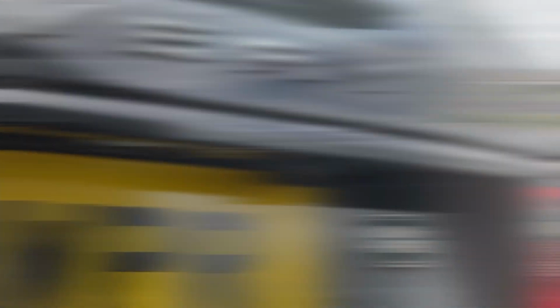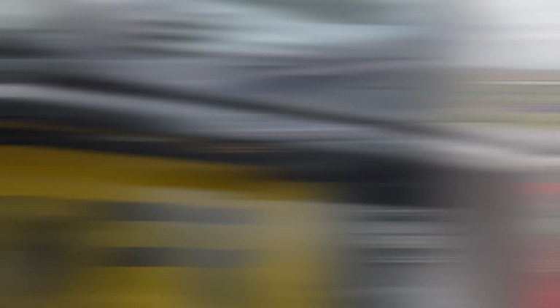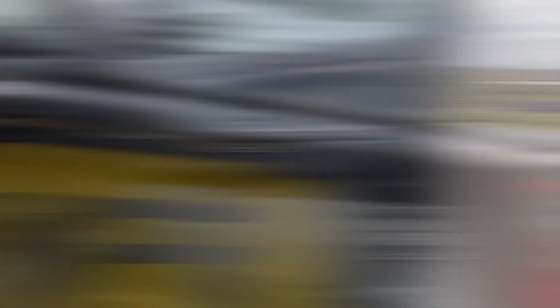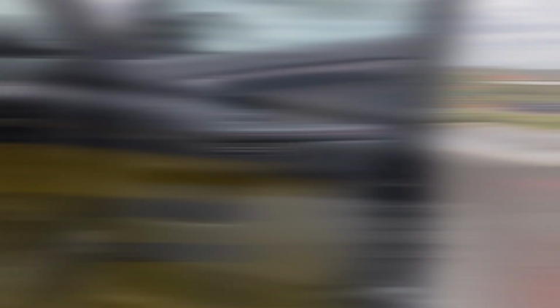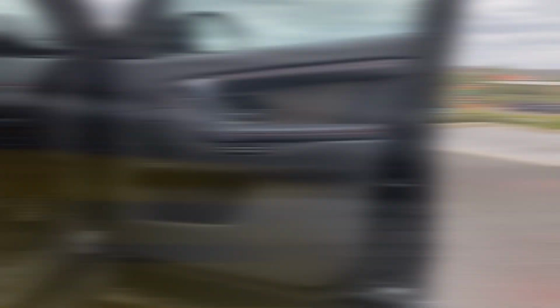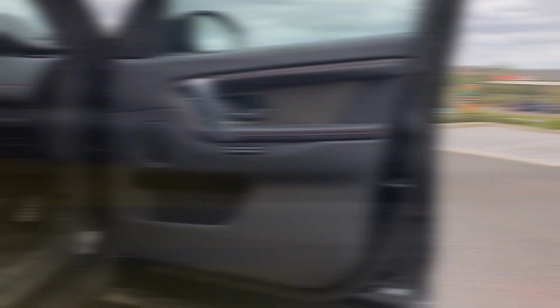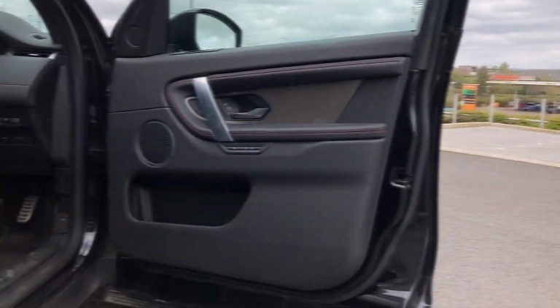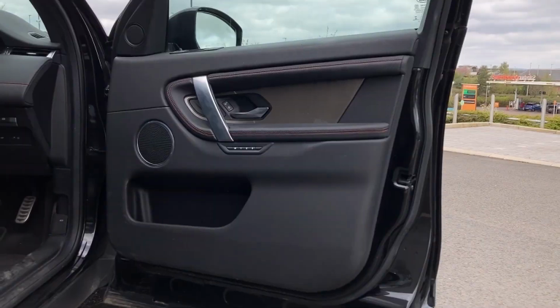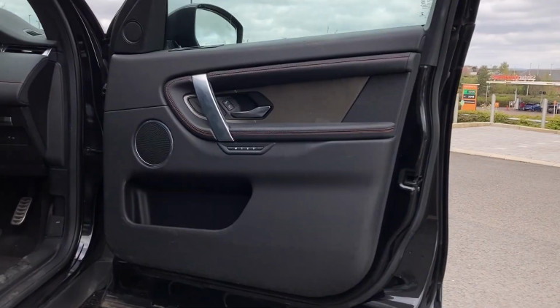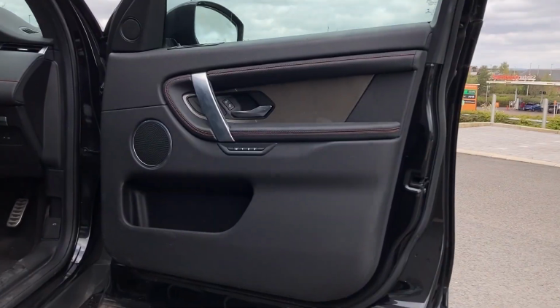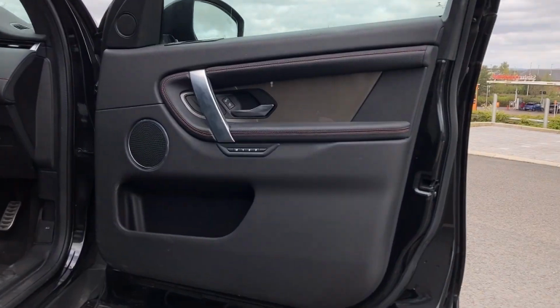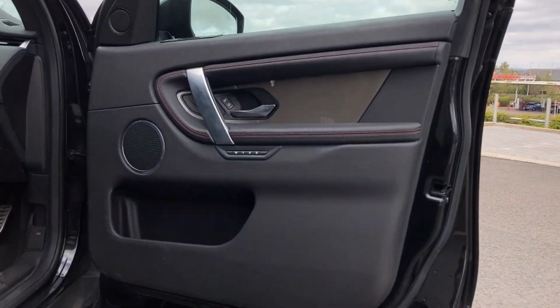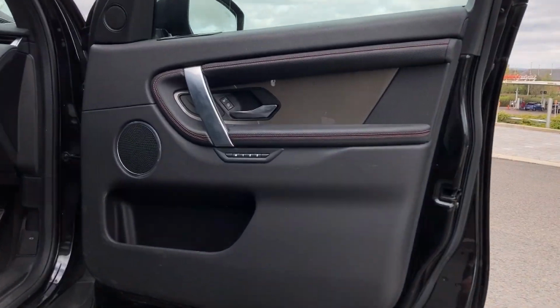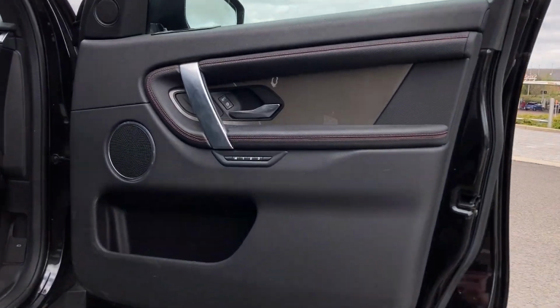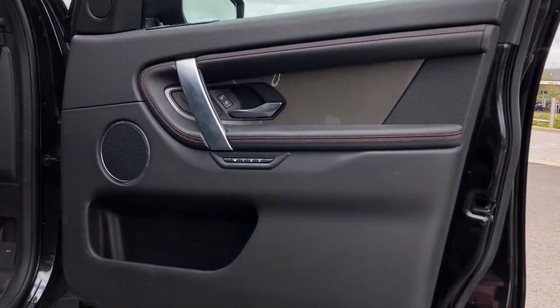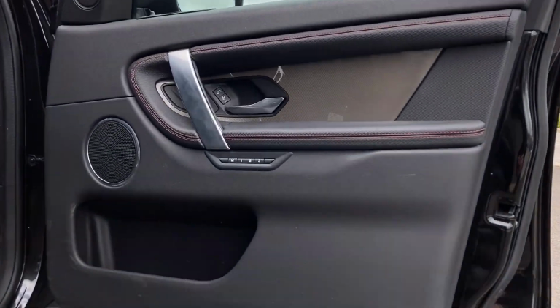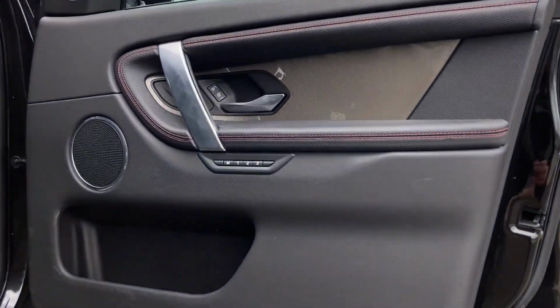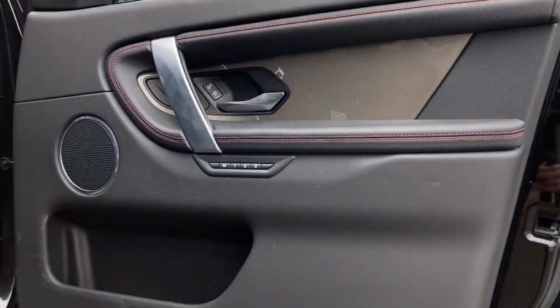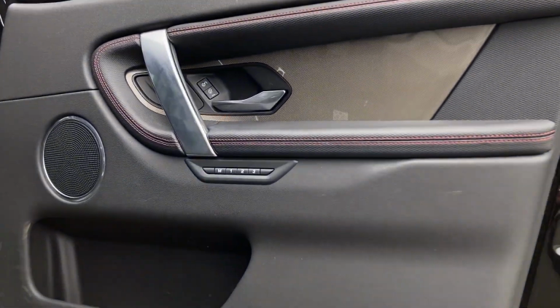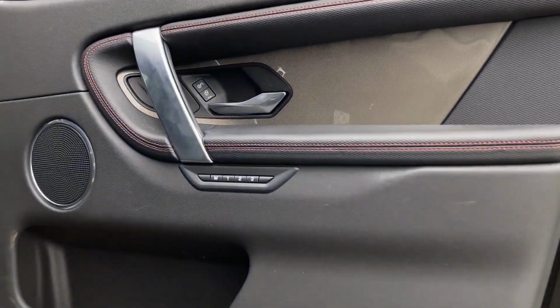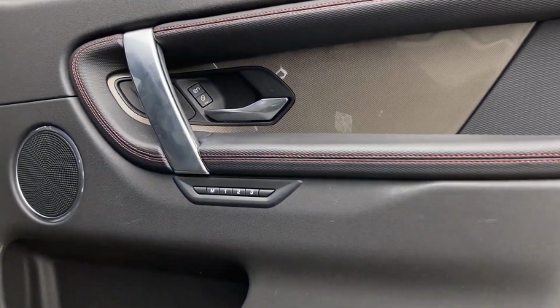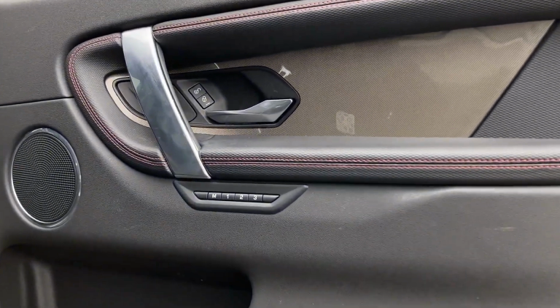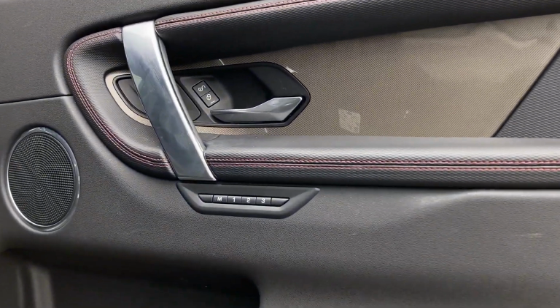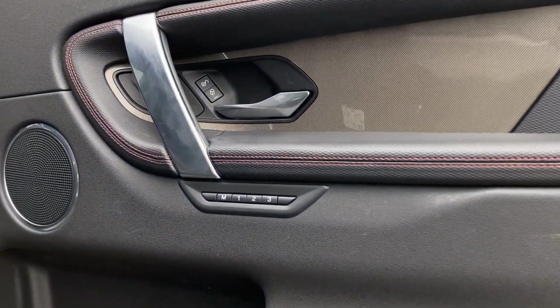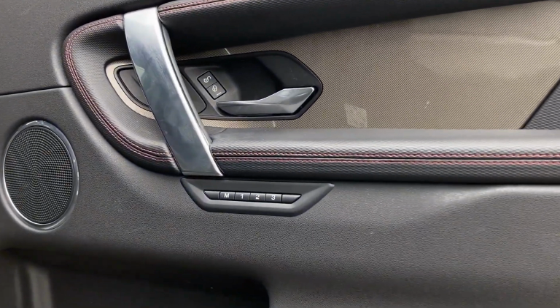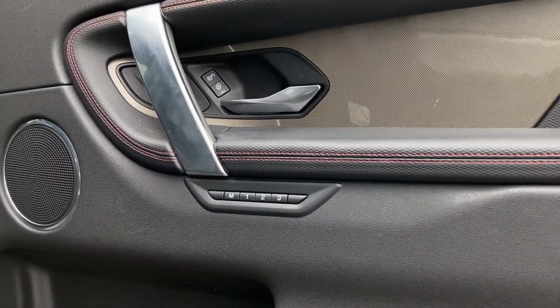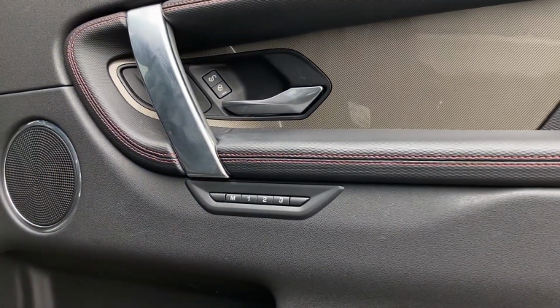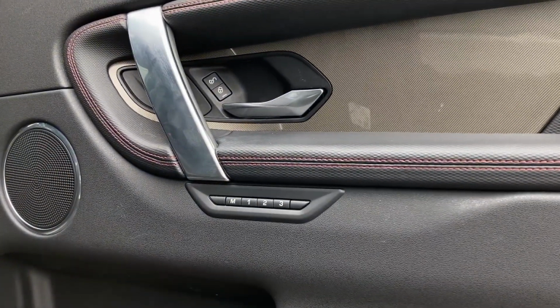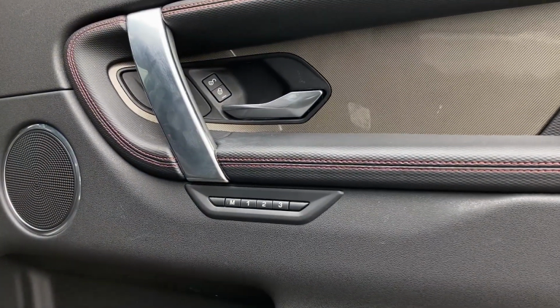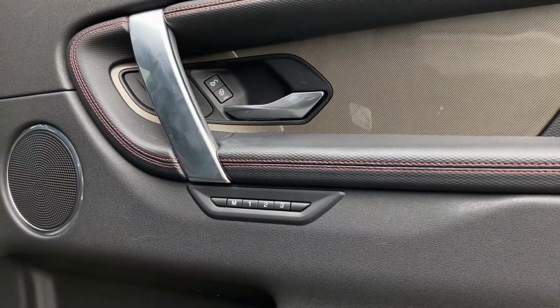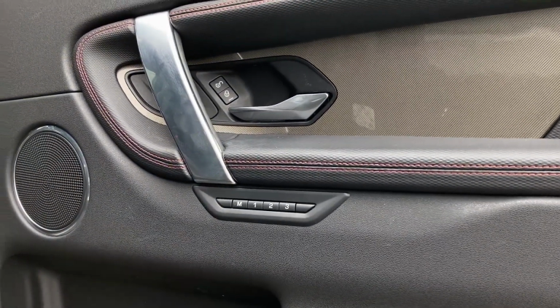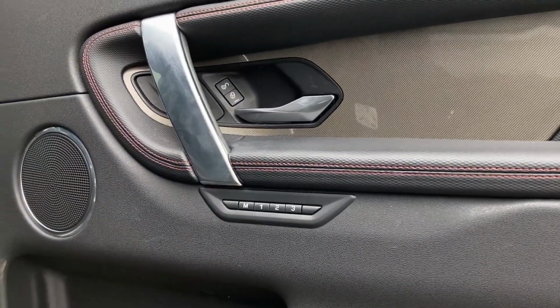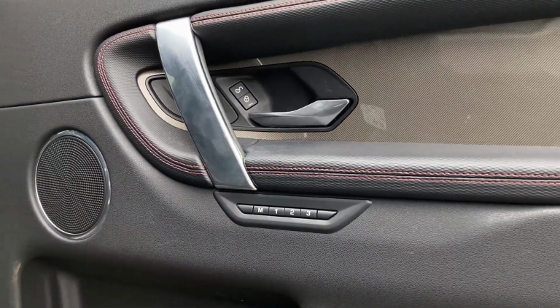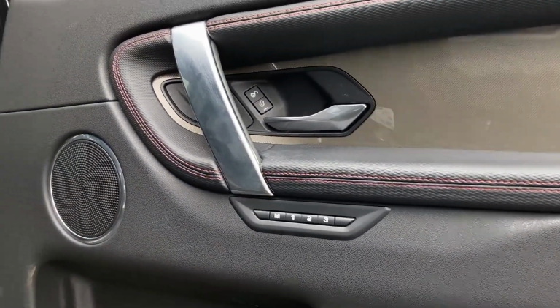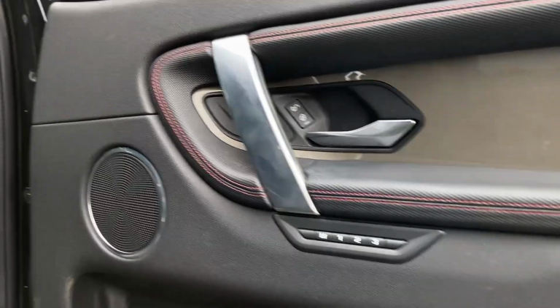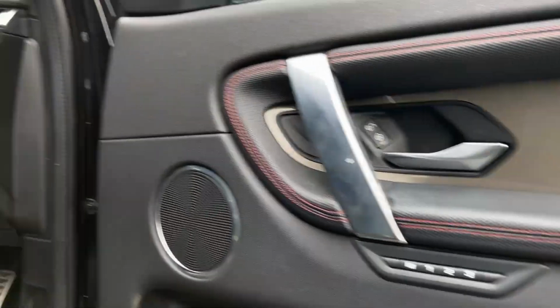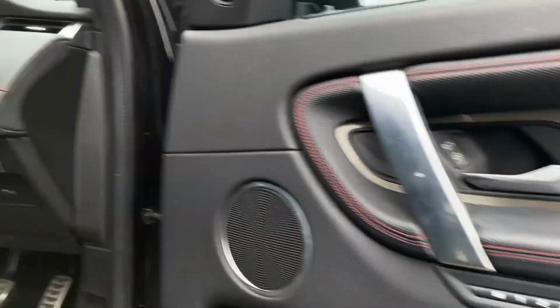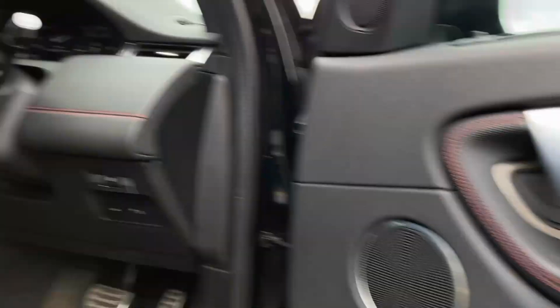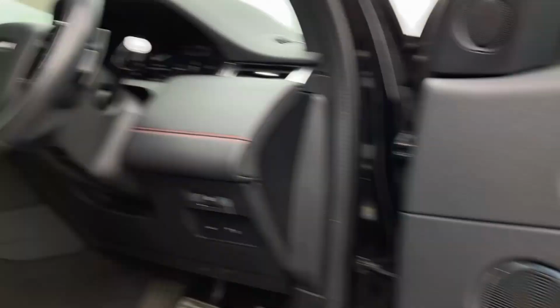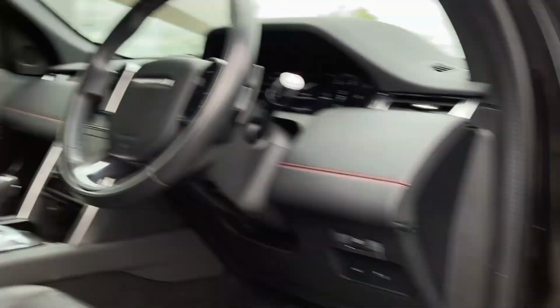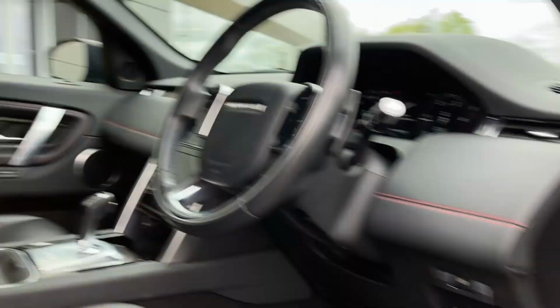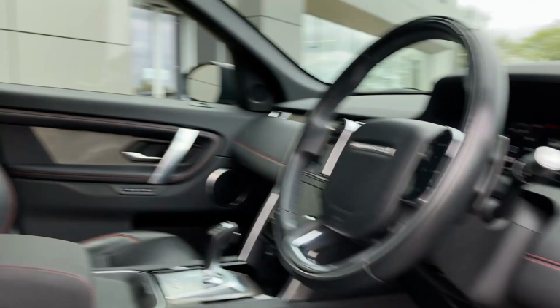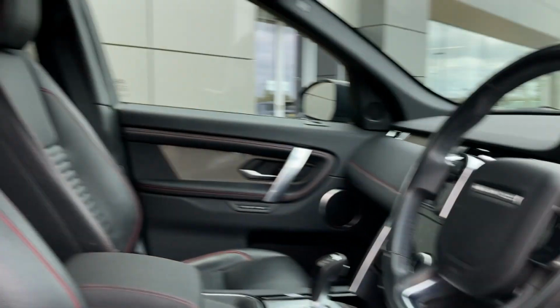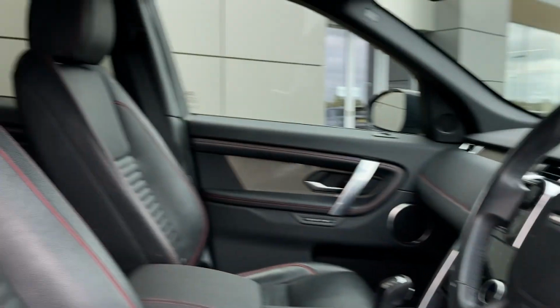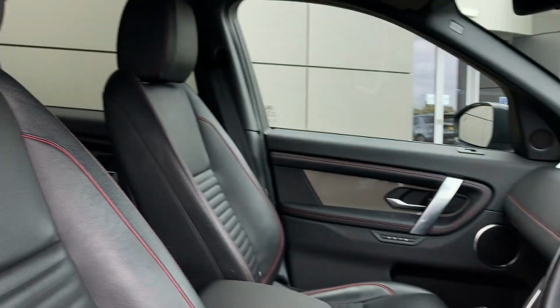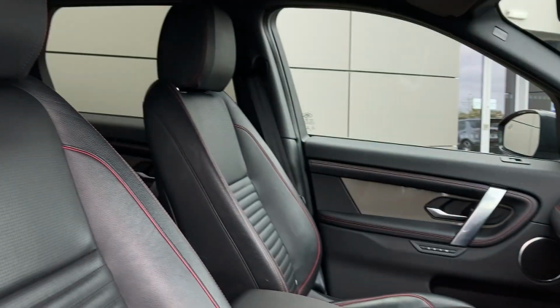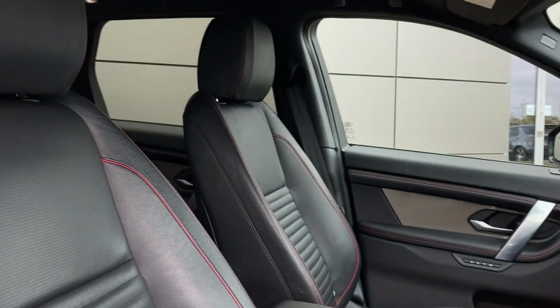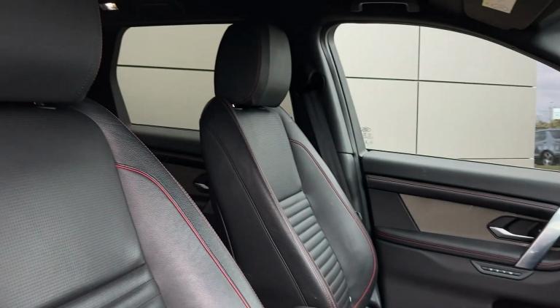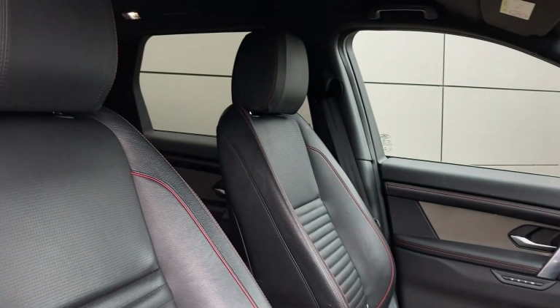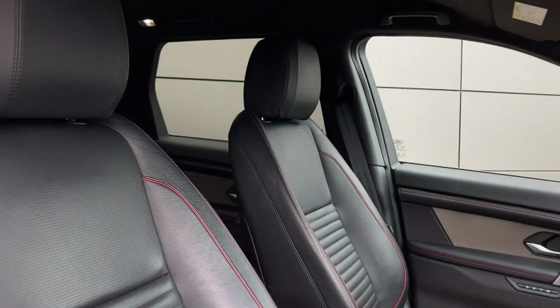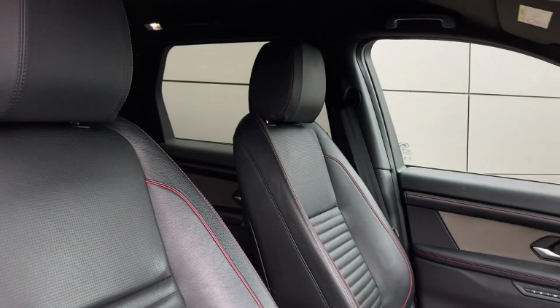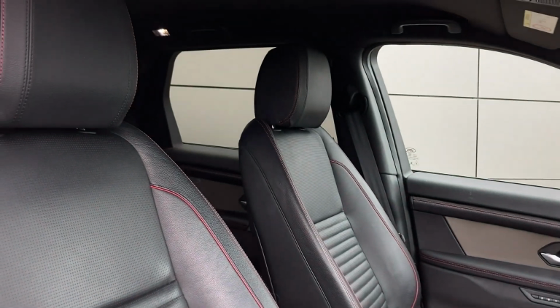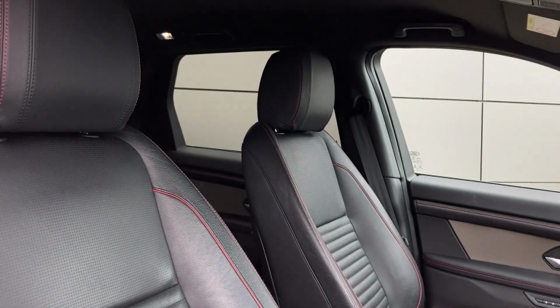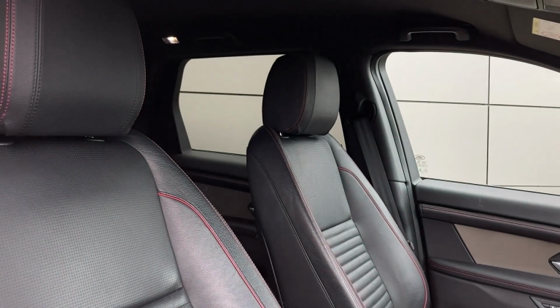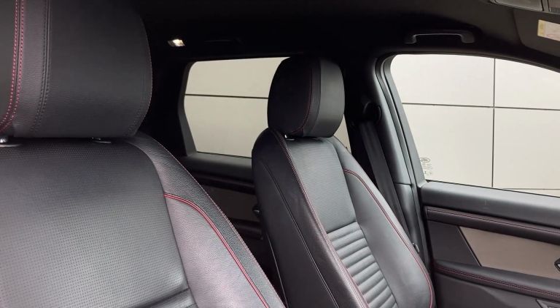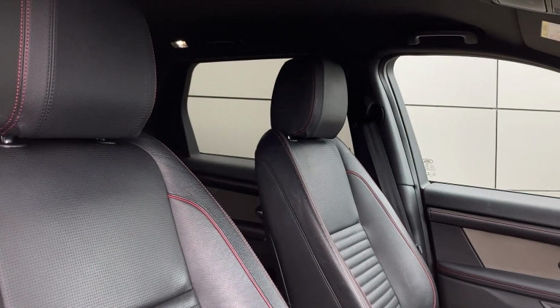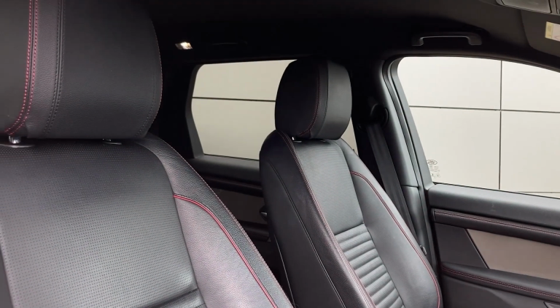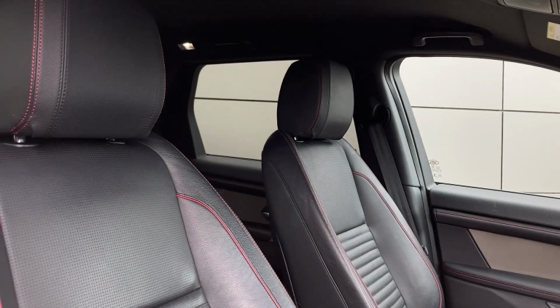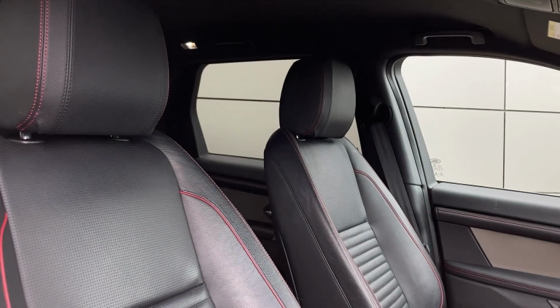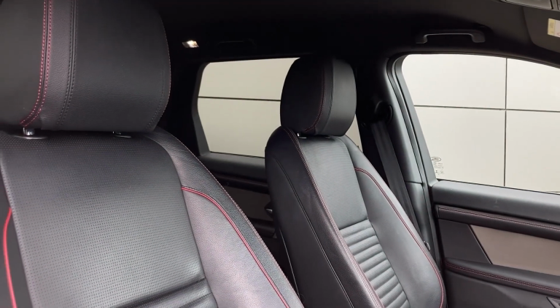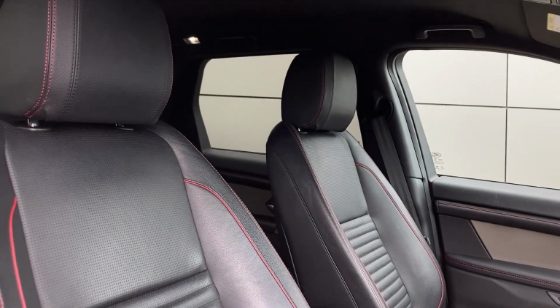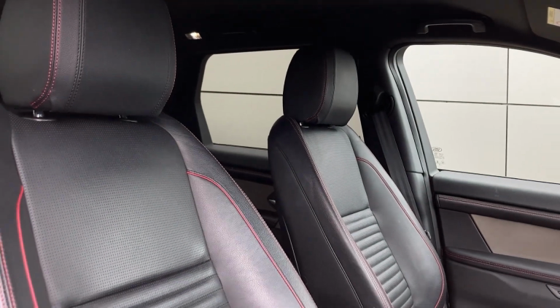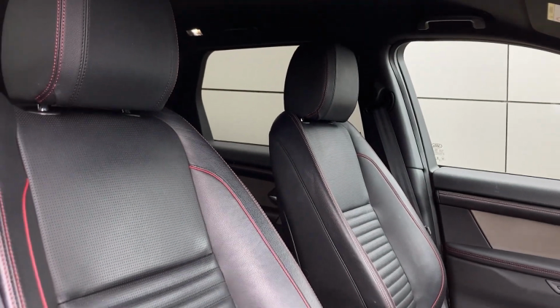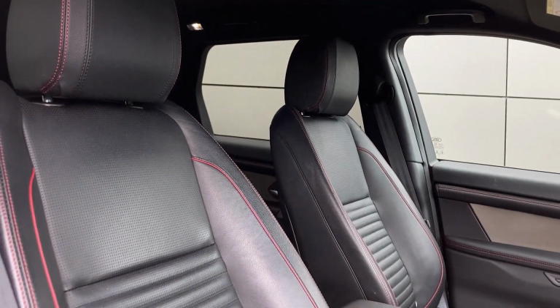As we enter now into the front of the cabin we can see the memory seat buttons on the door card and the ebony grained leather seats.